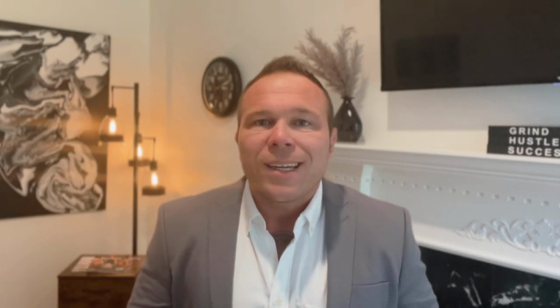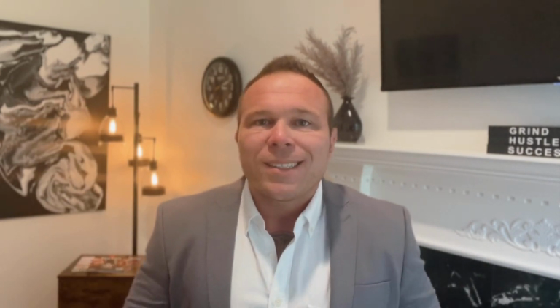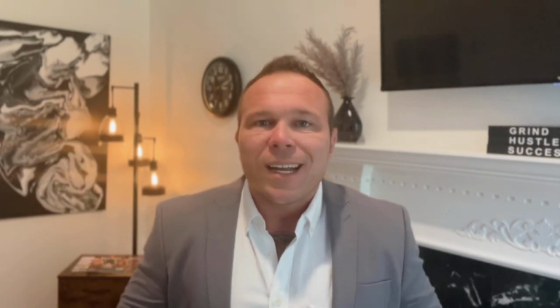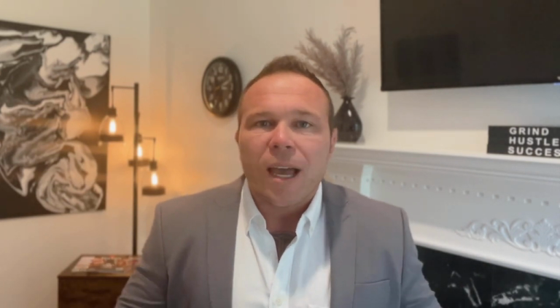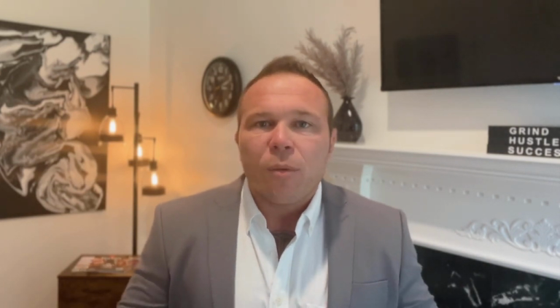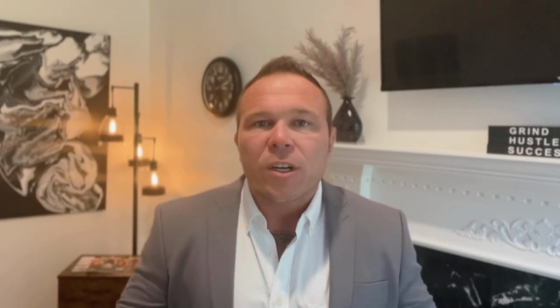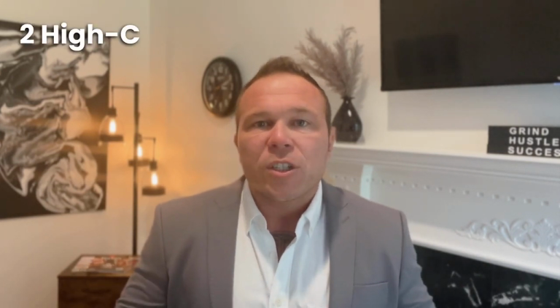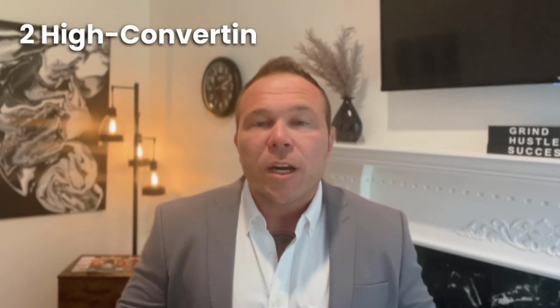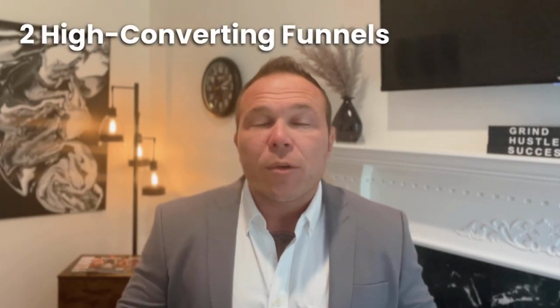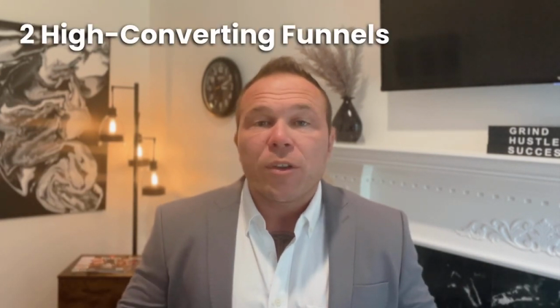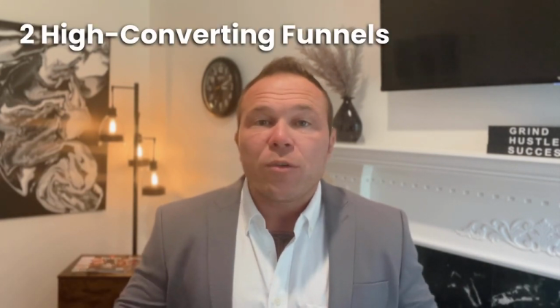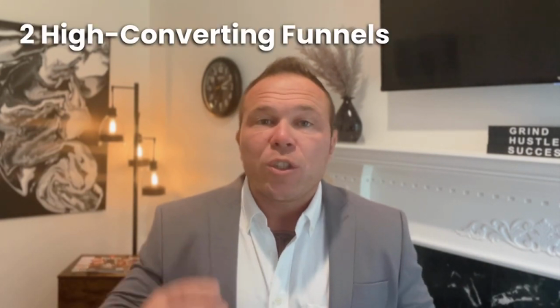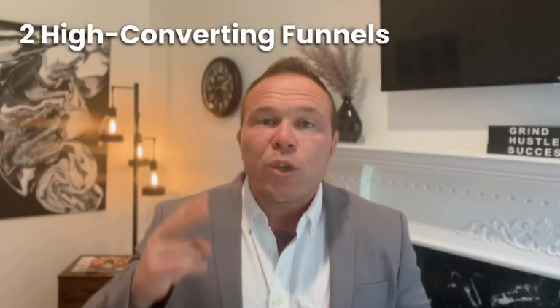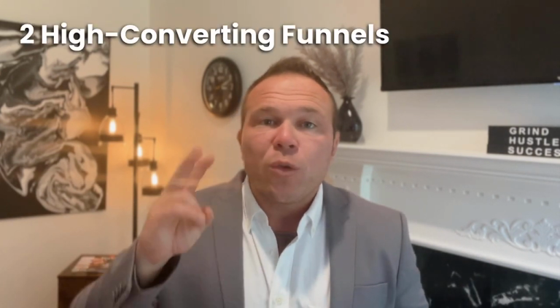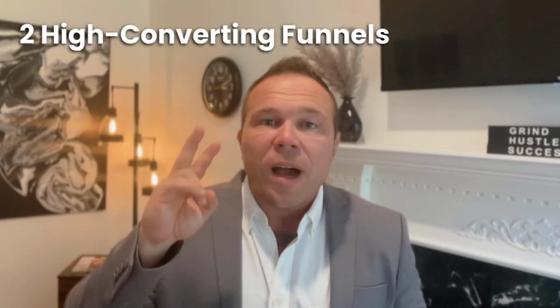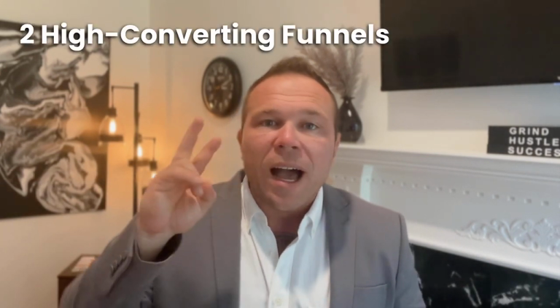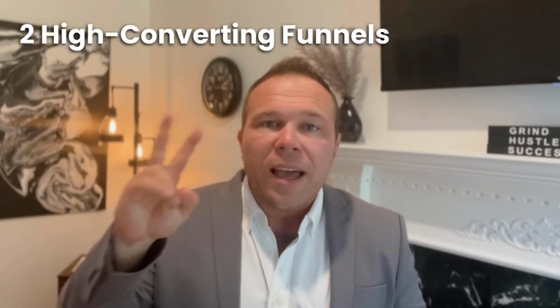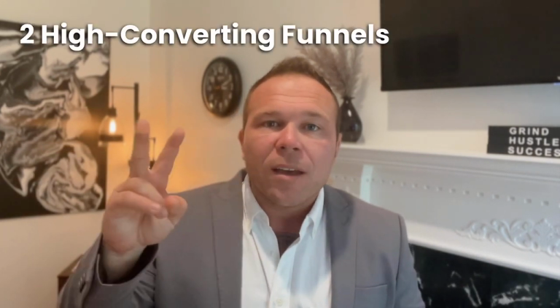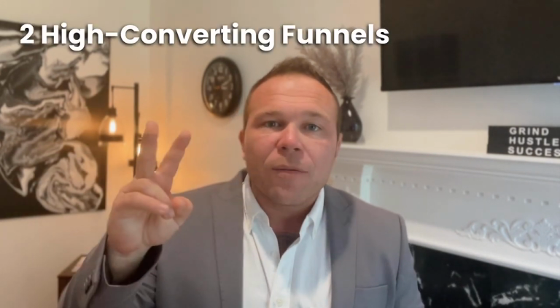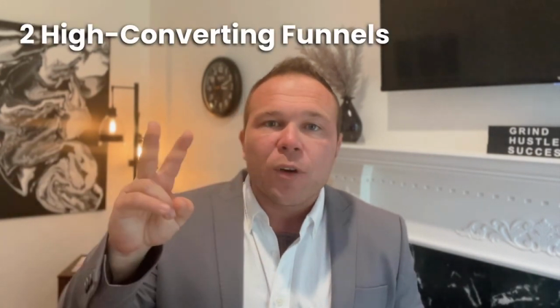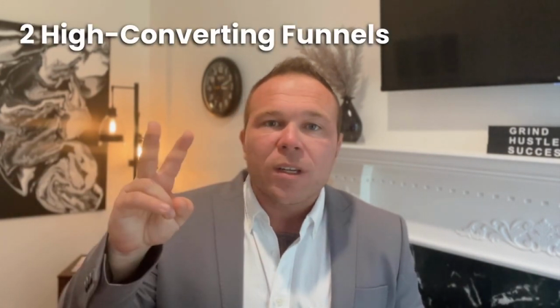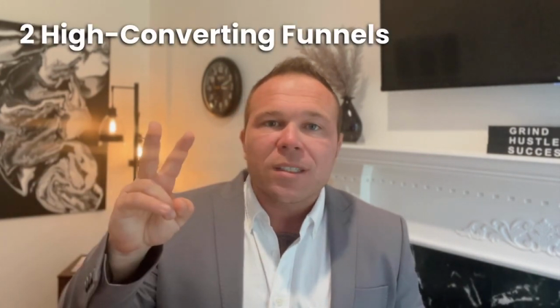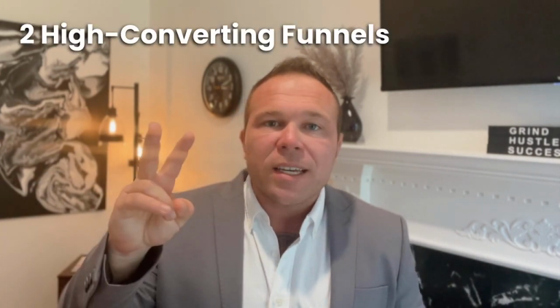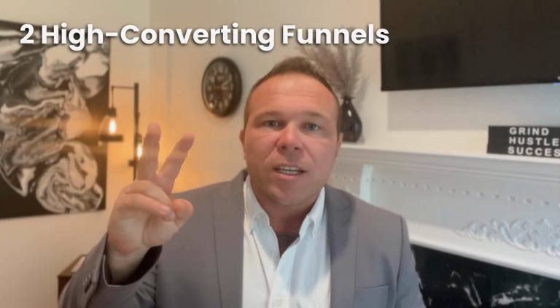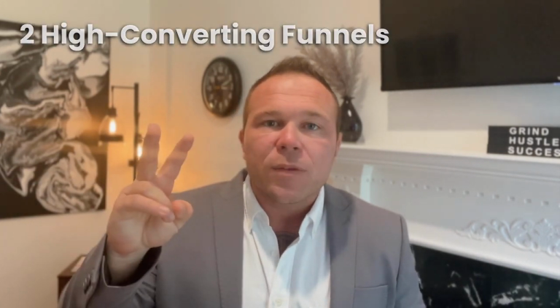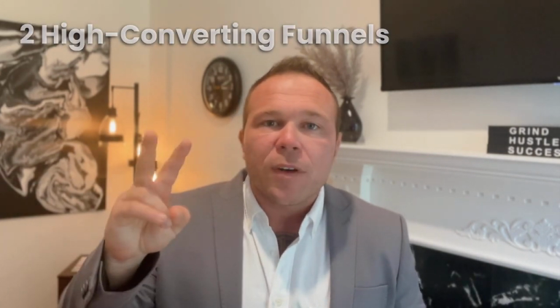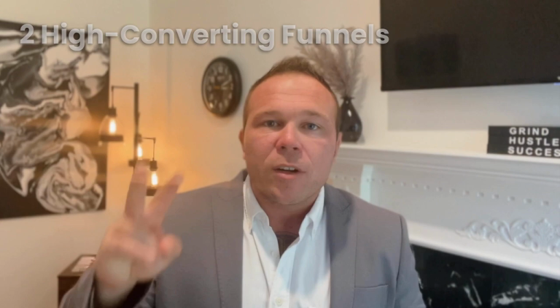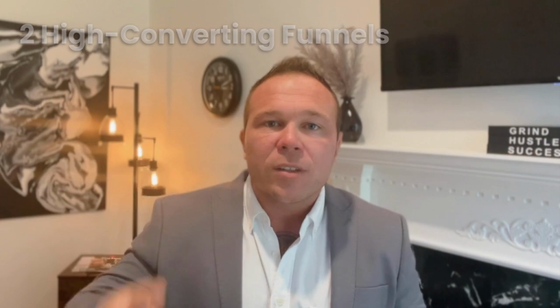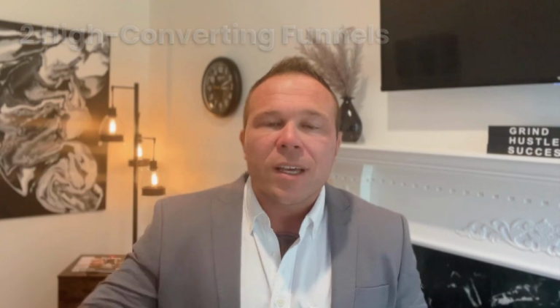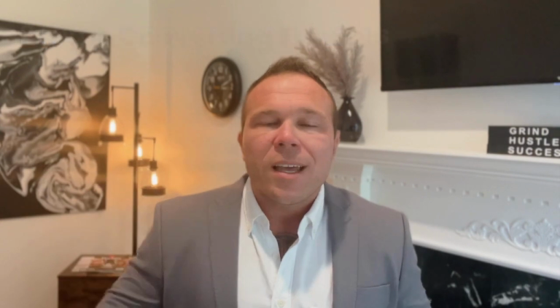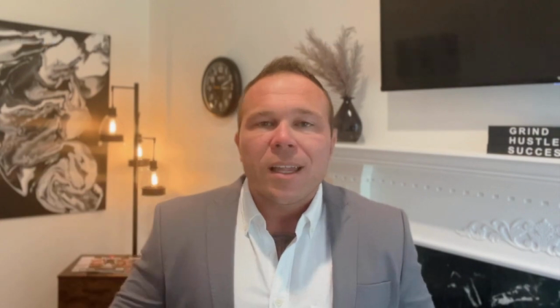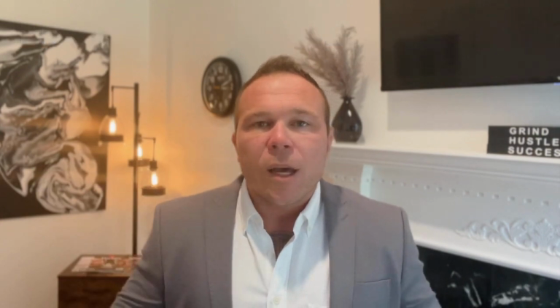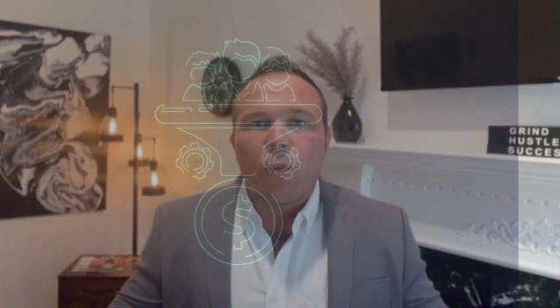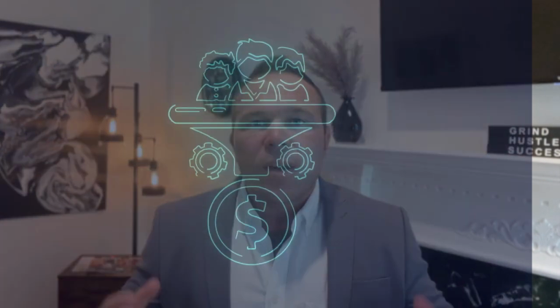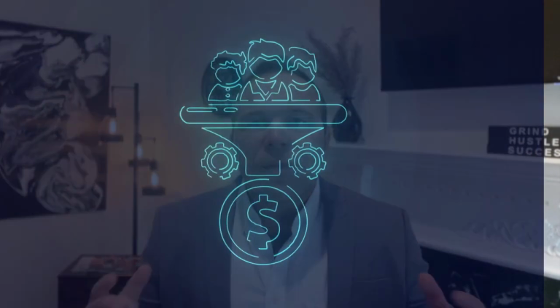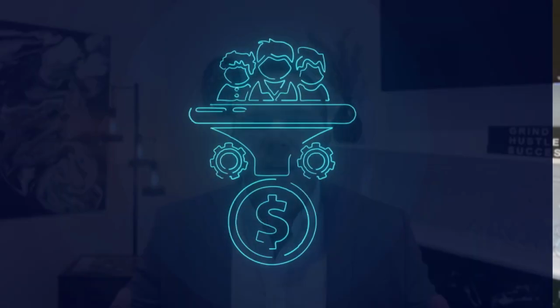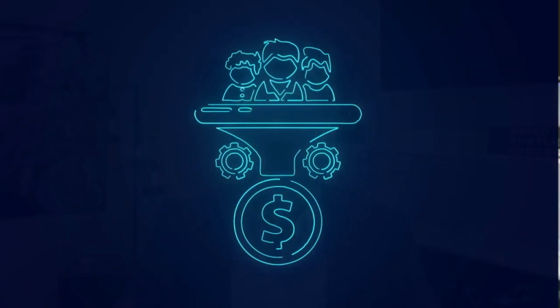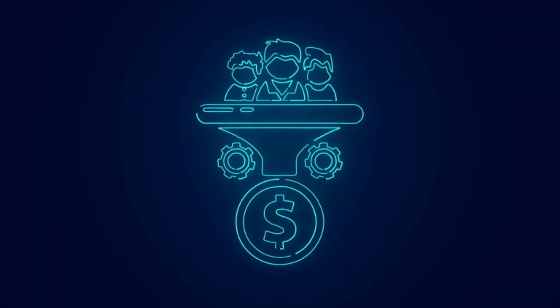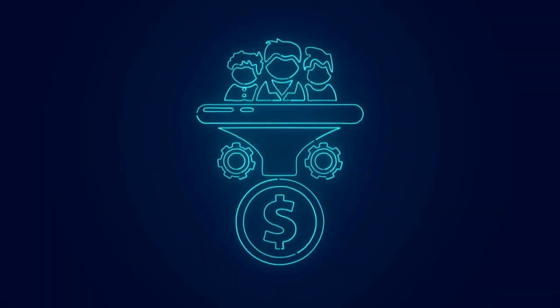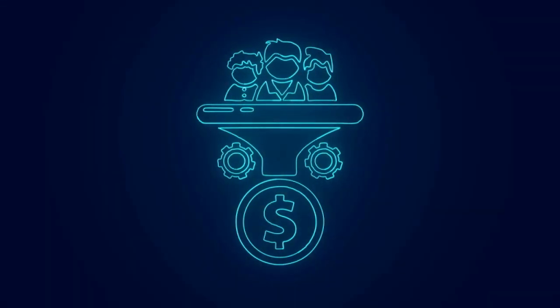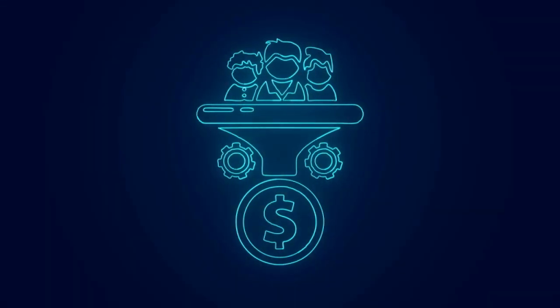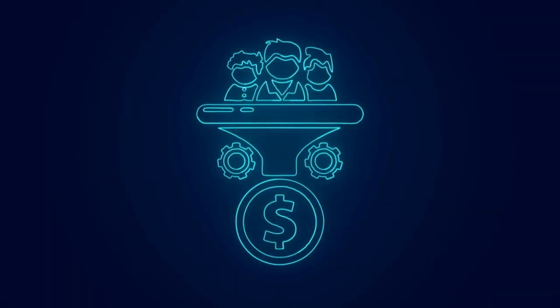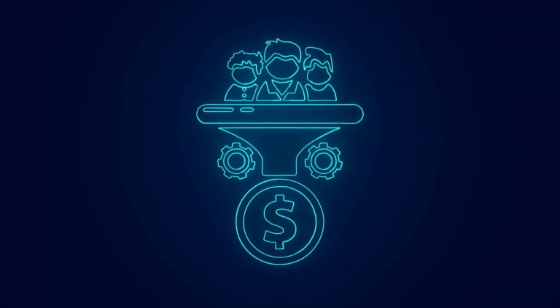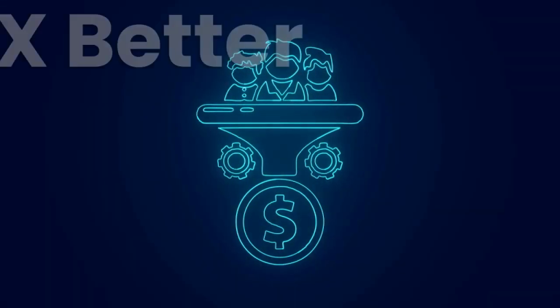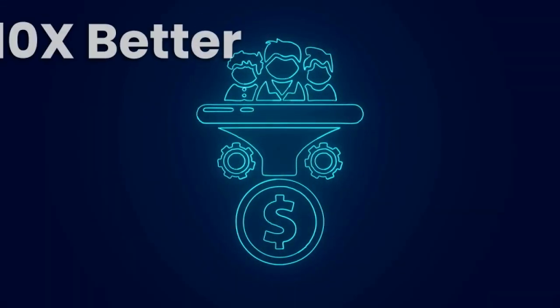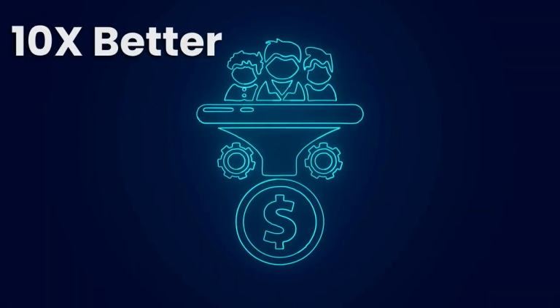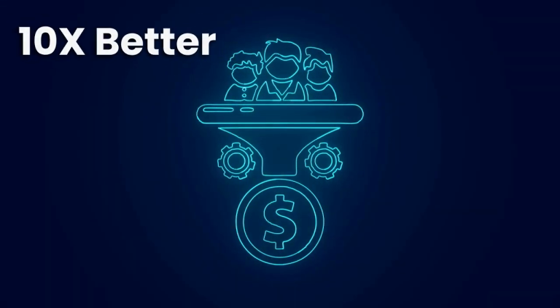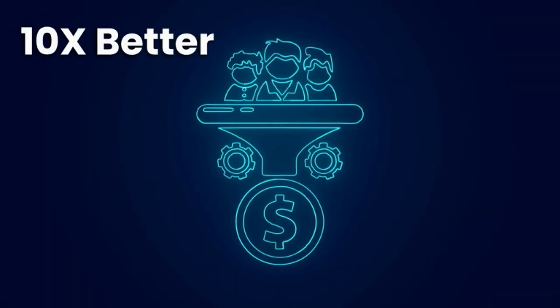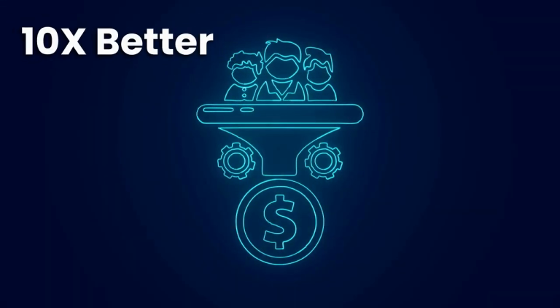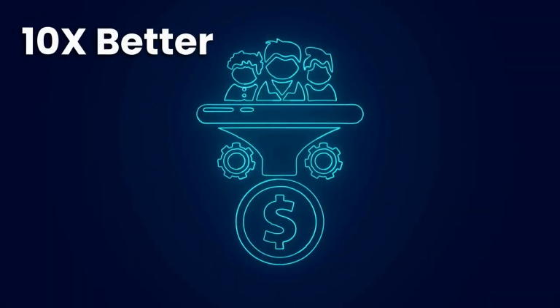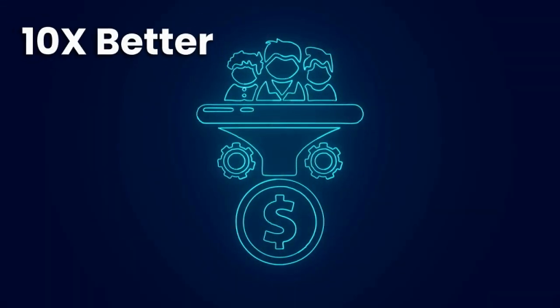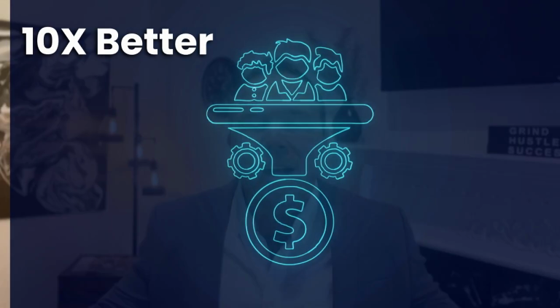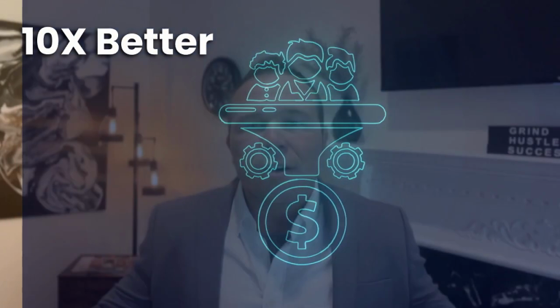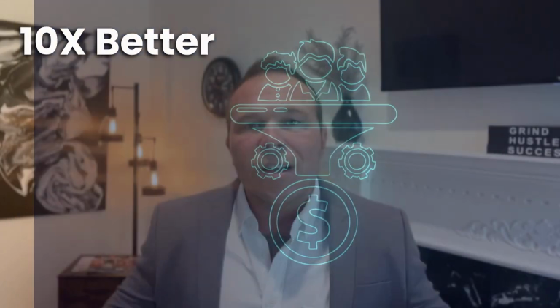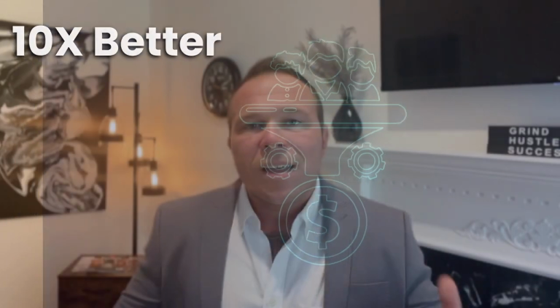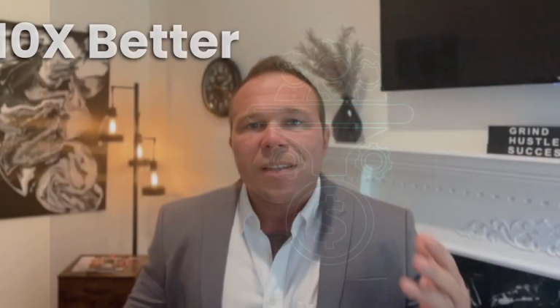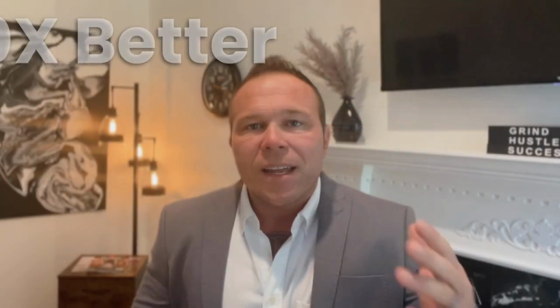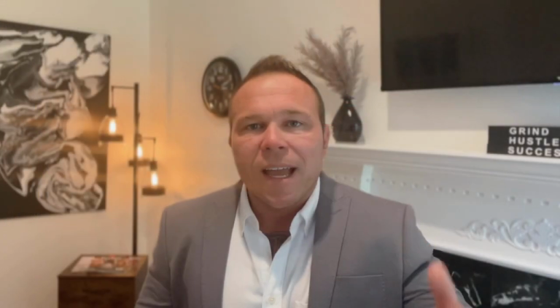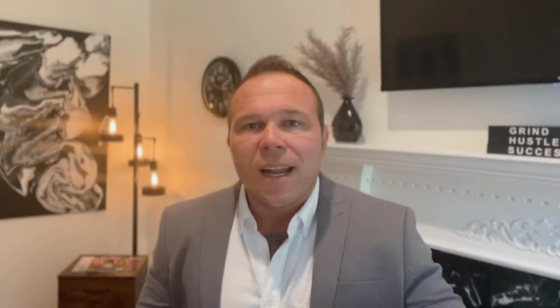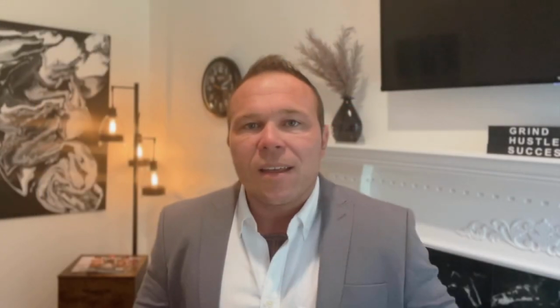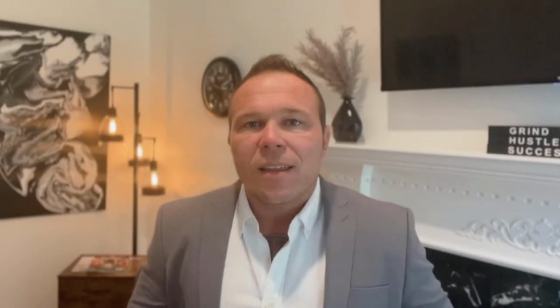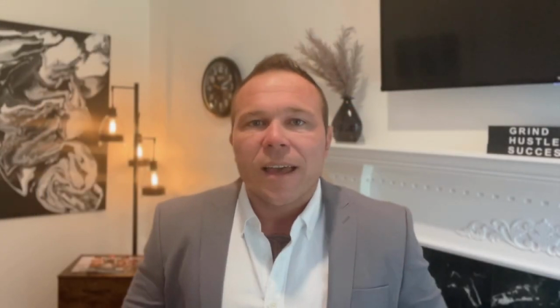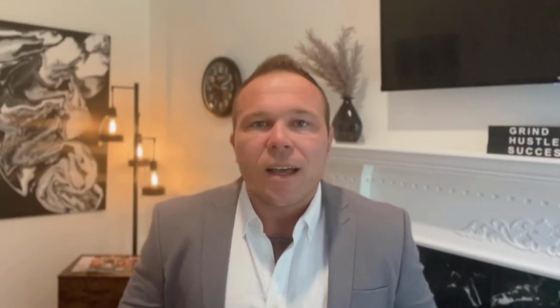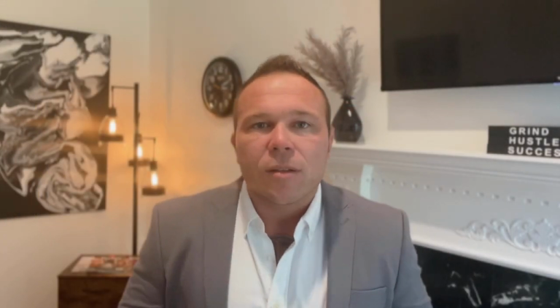Today, I want to share with you two high-converting sales funnels that we found convert ten times better than anything else.